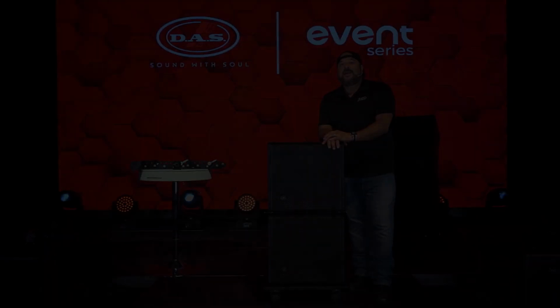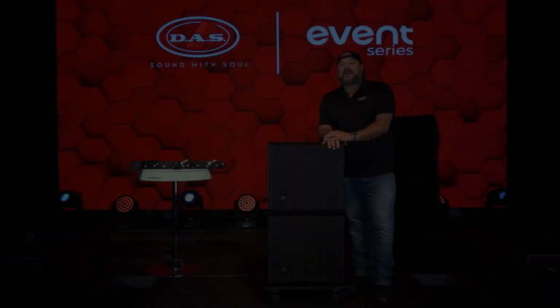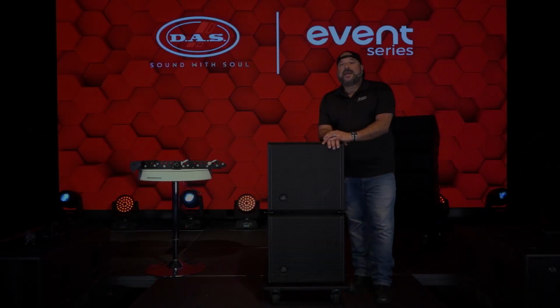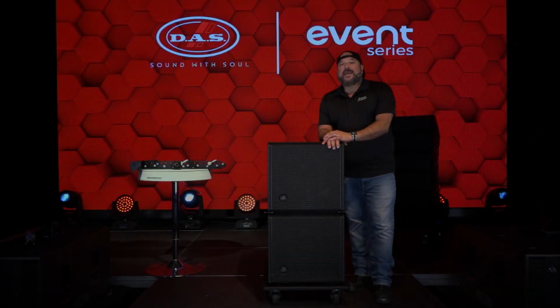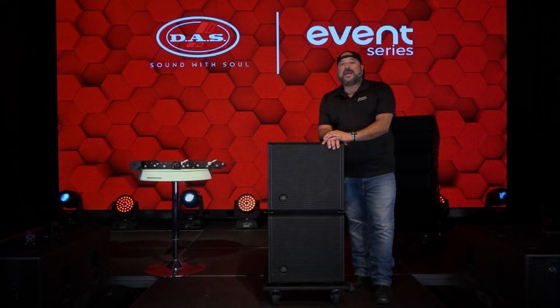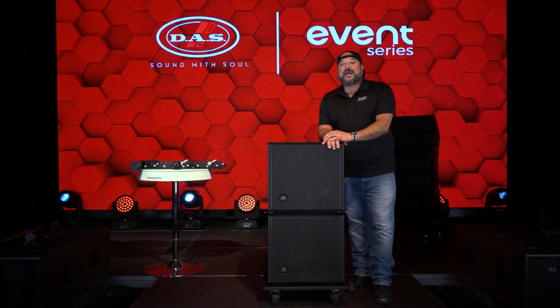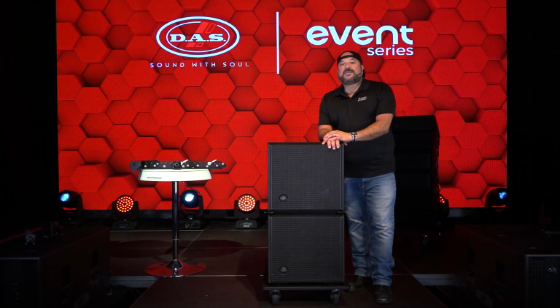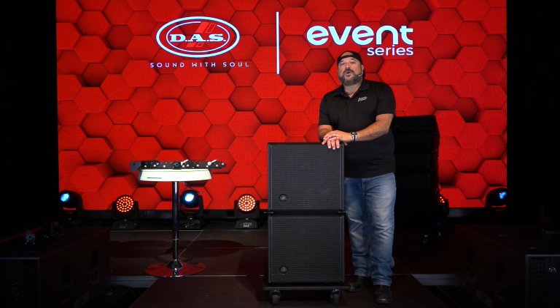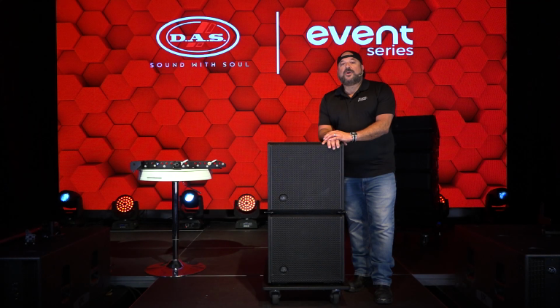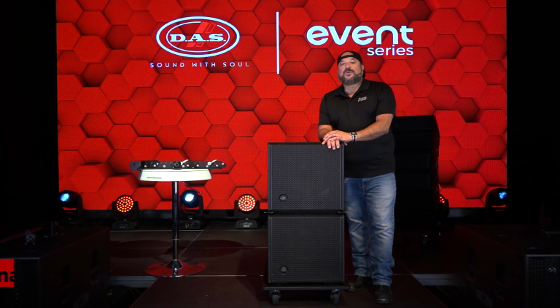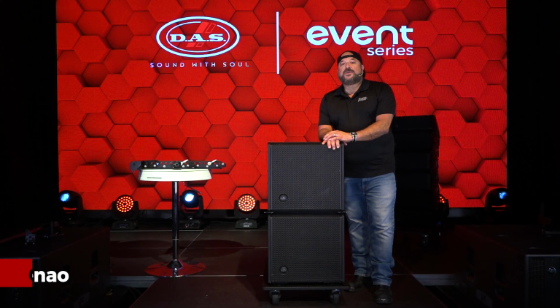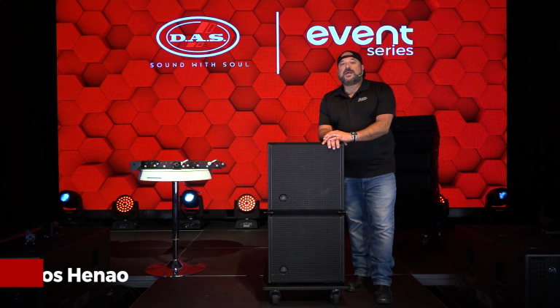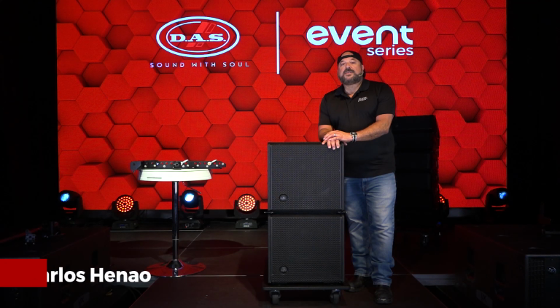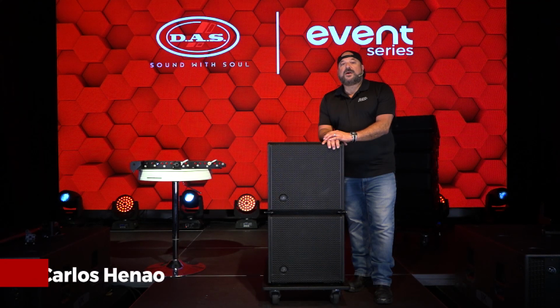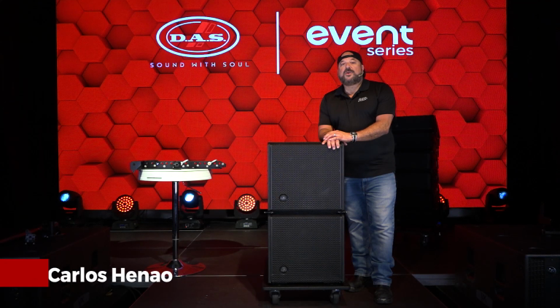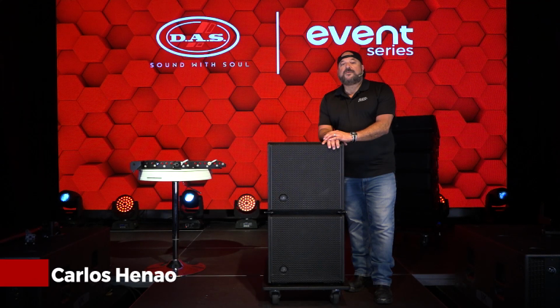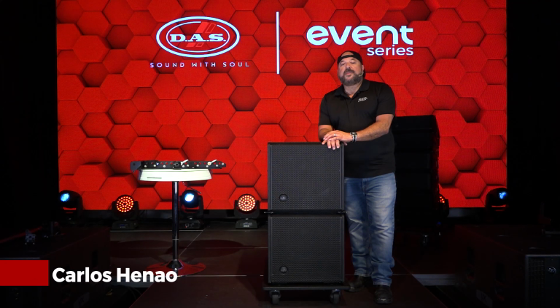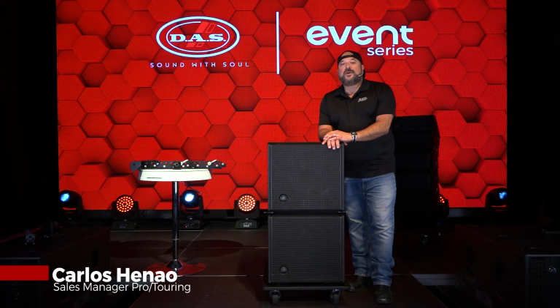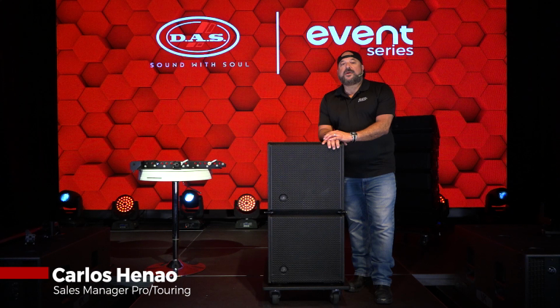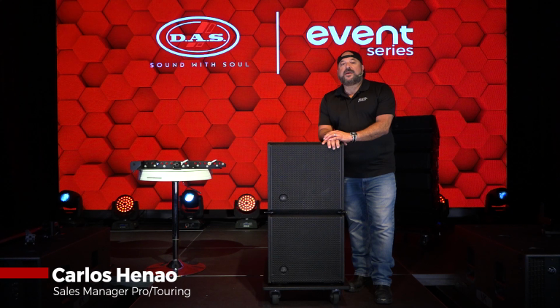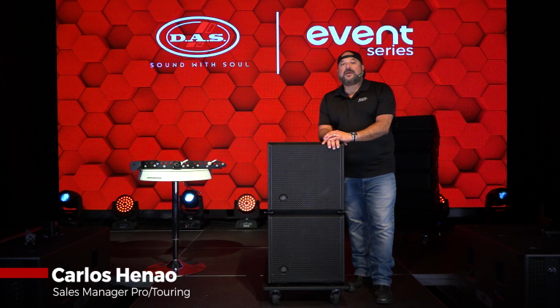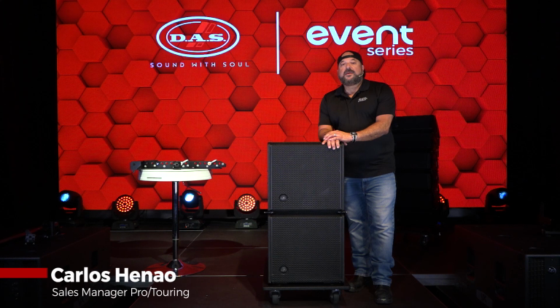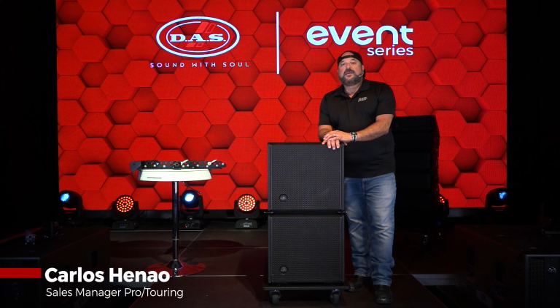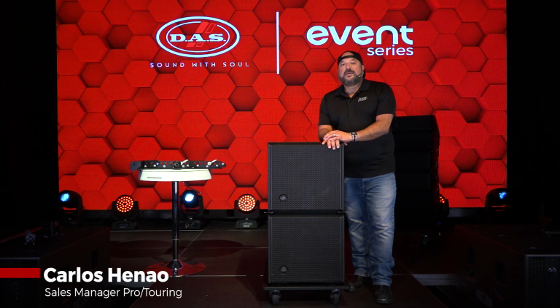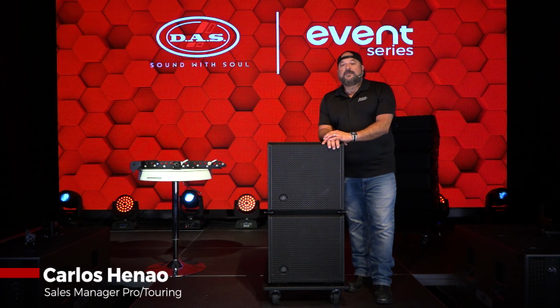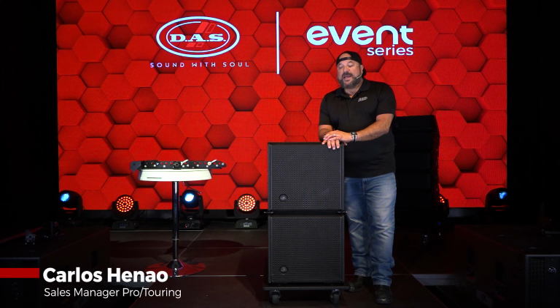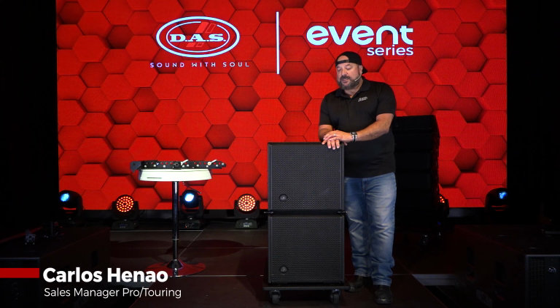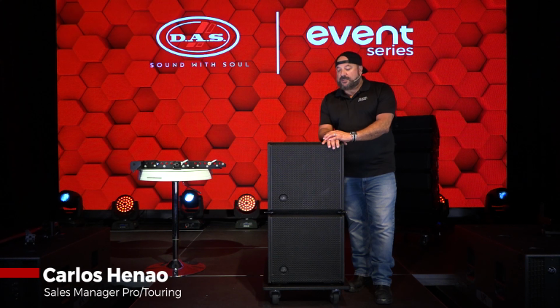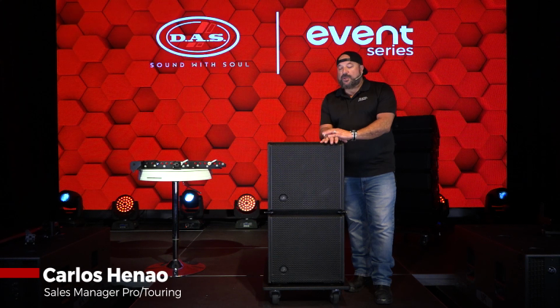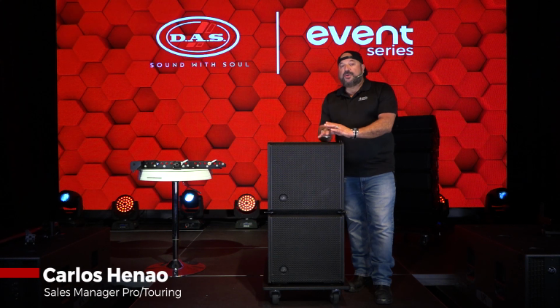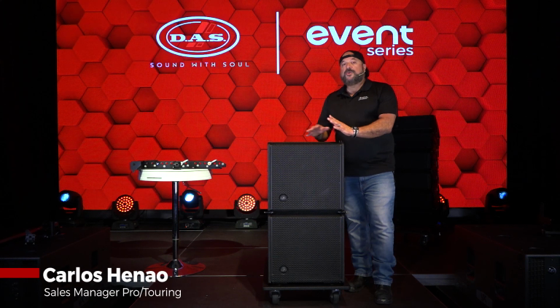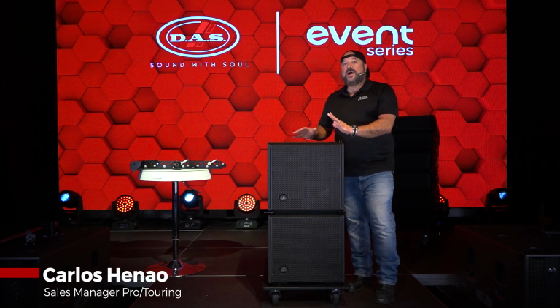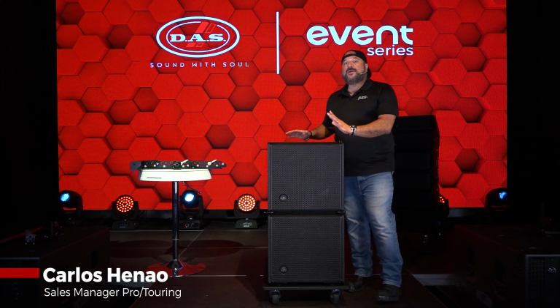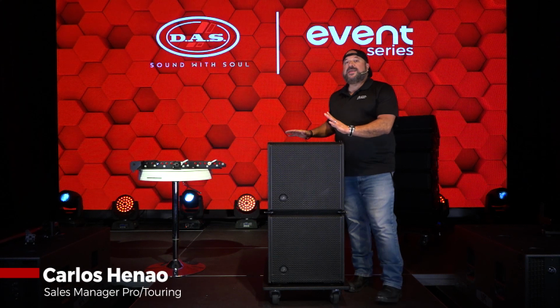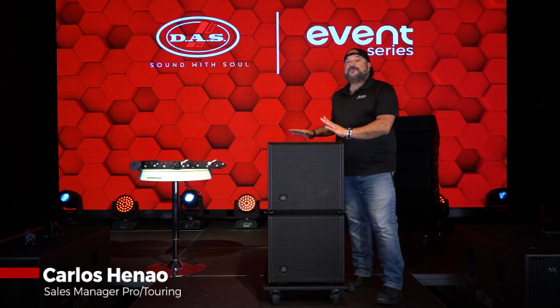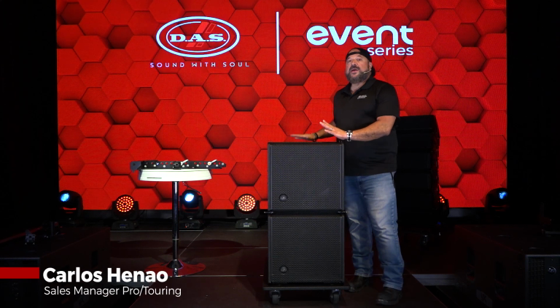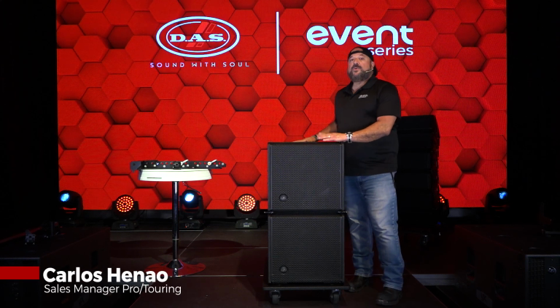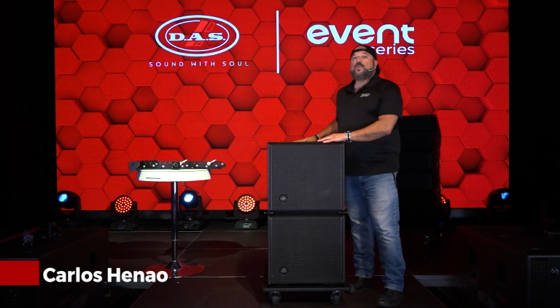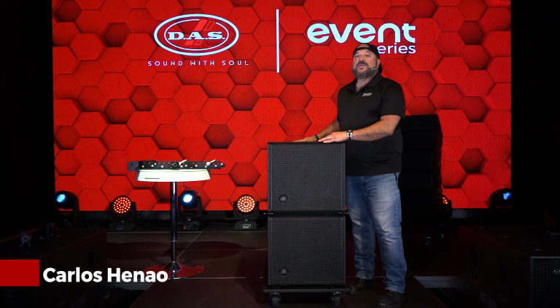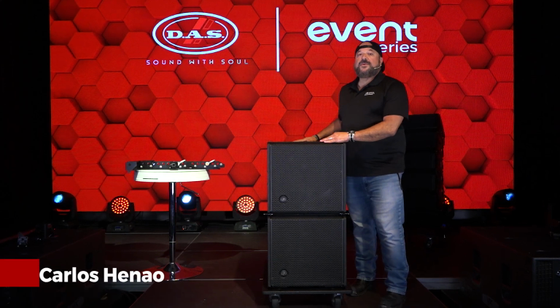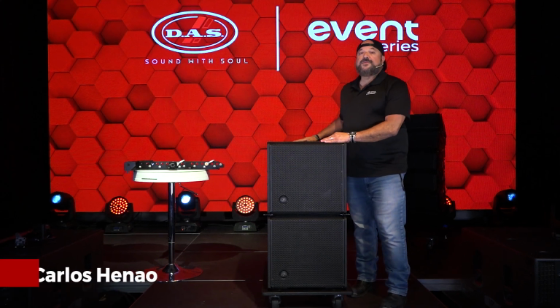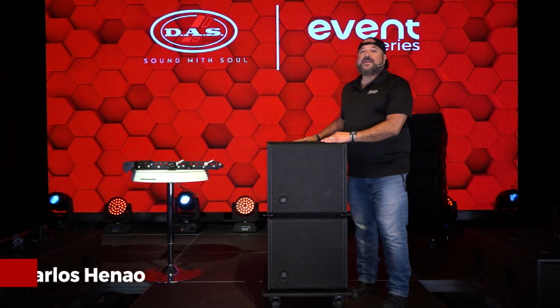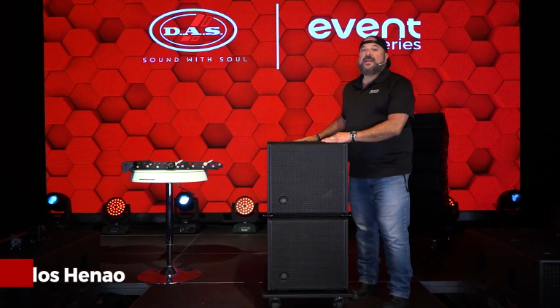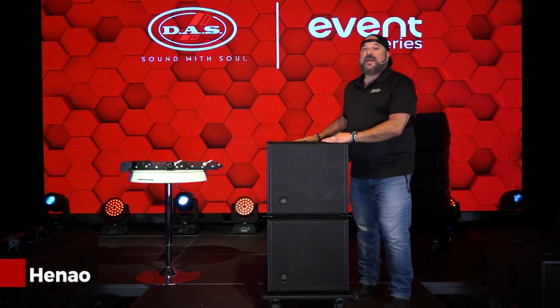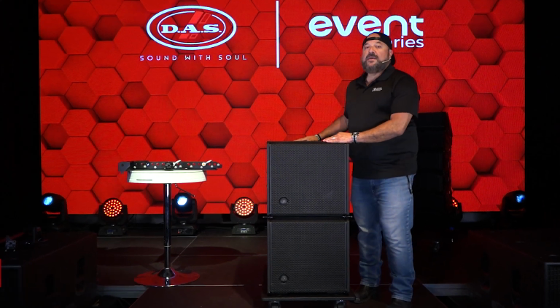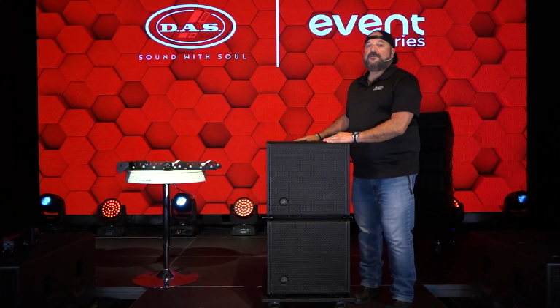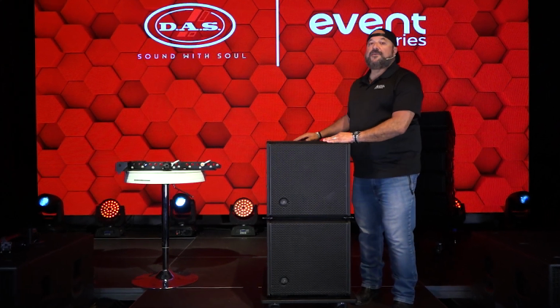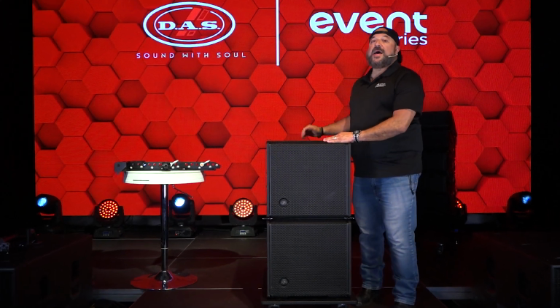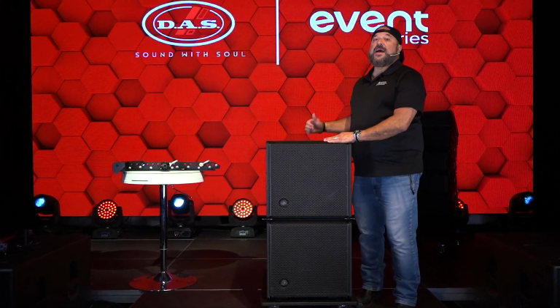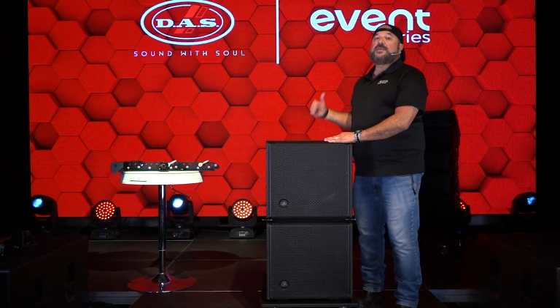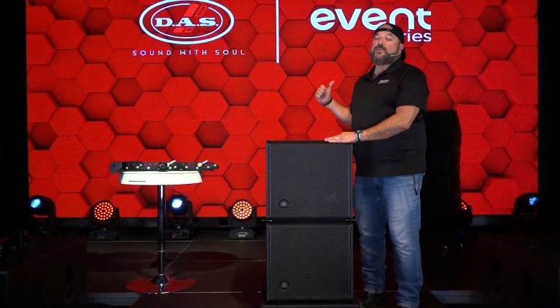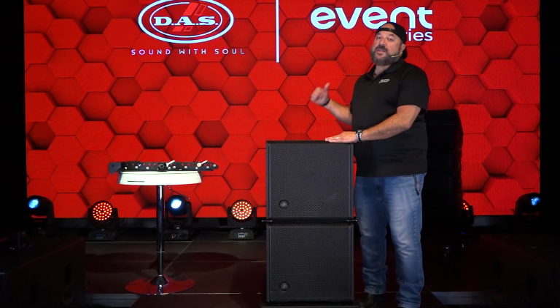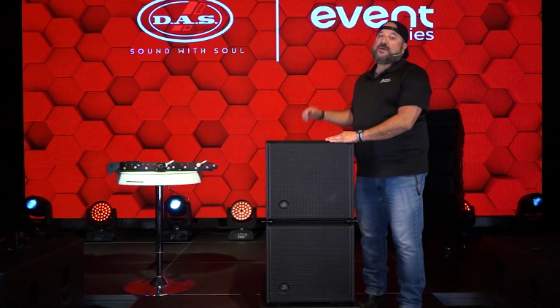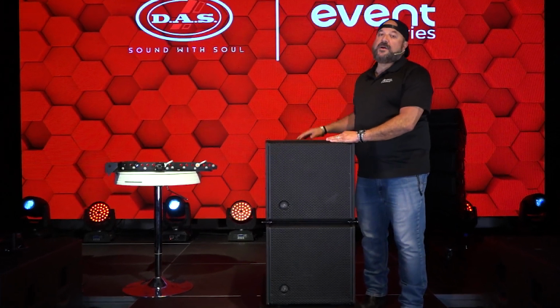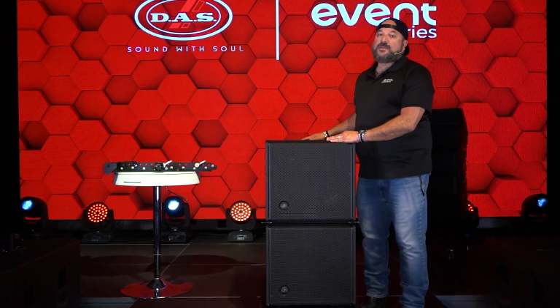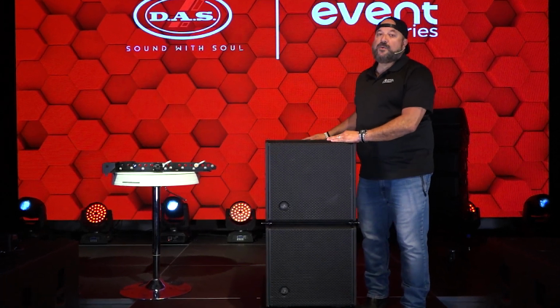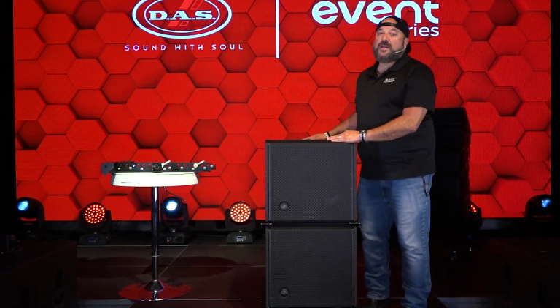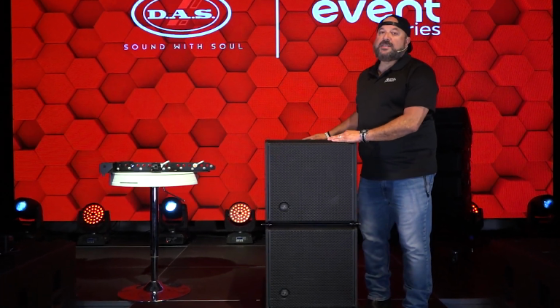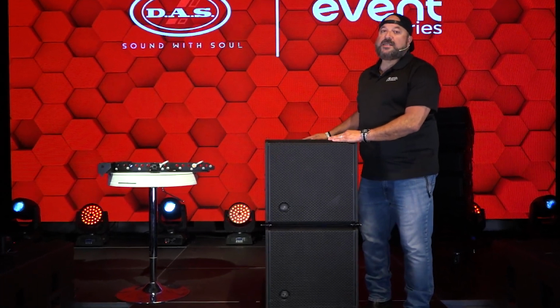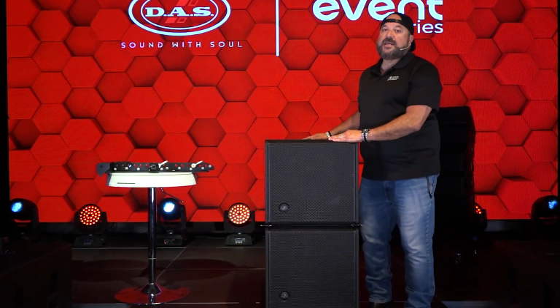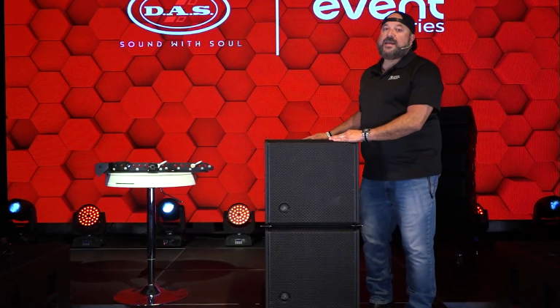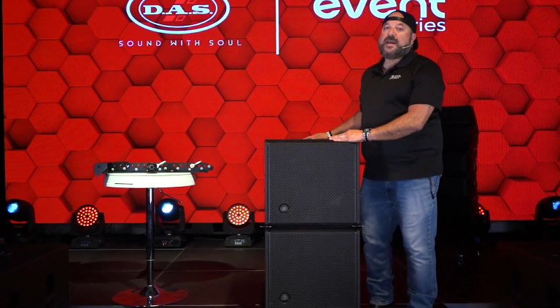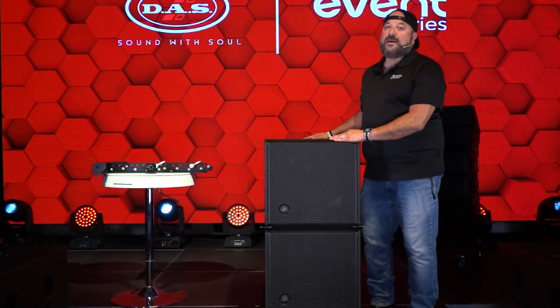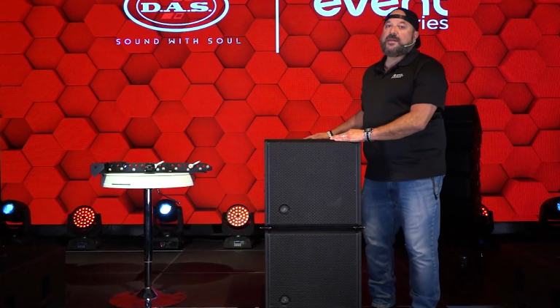Hey guys, Carlos with Das Audio of America, back to show you how the Event 115A flies with the Event 26A cabinets.